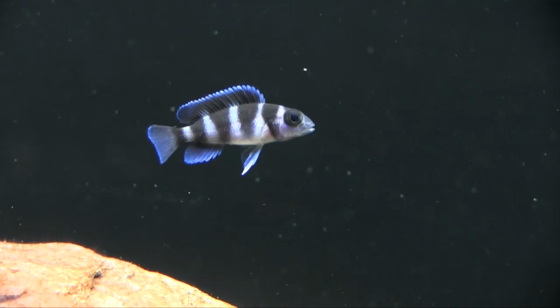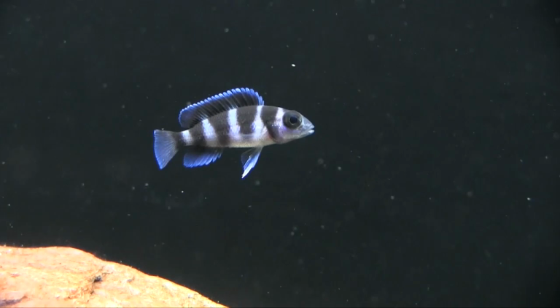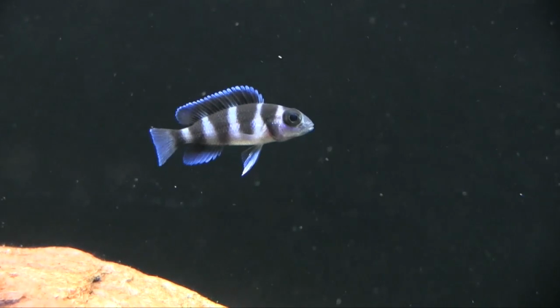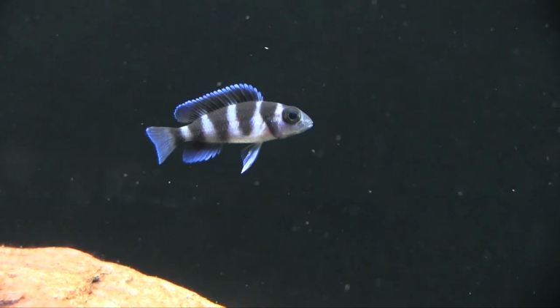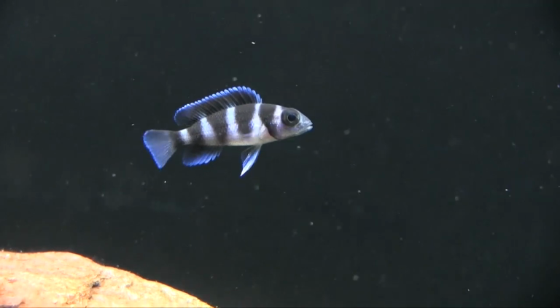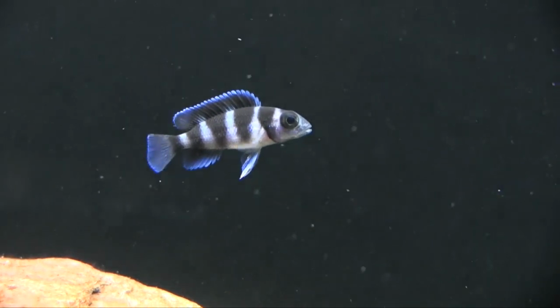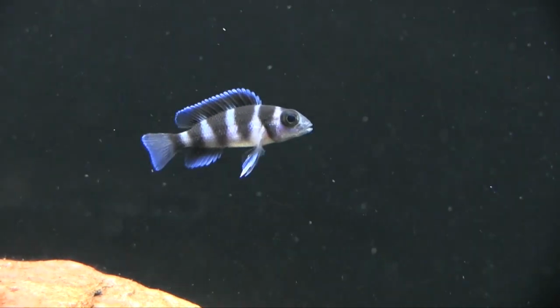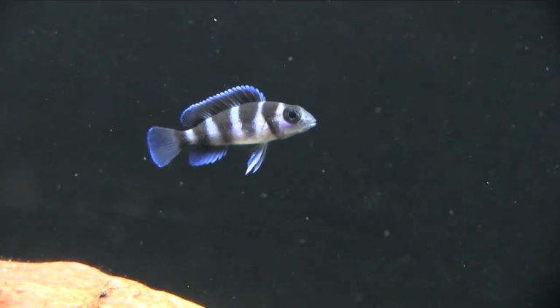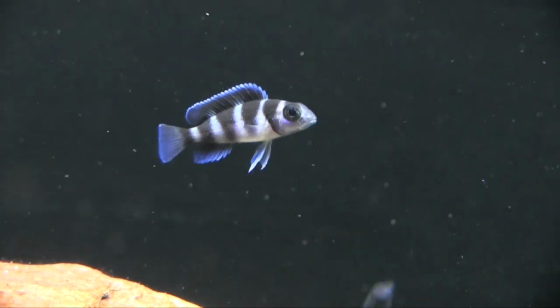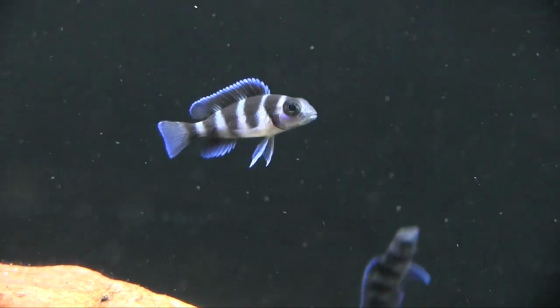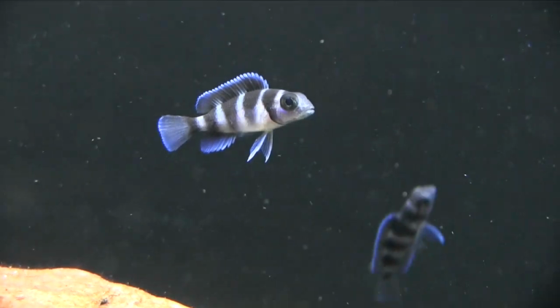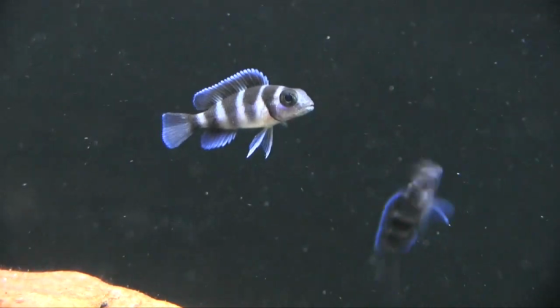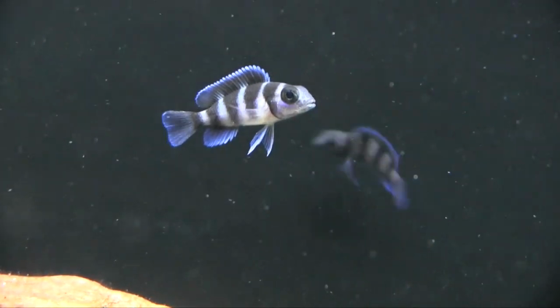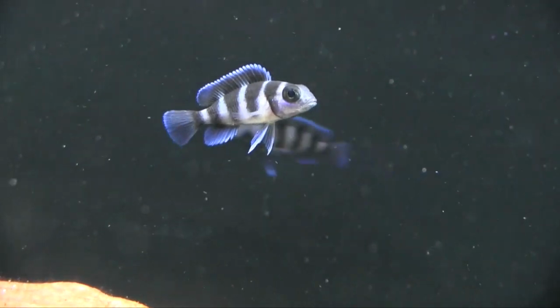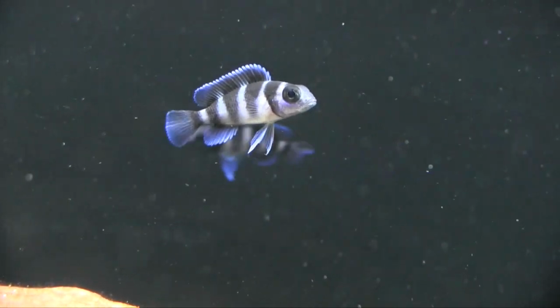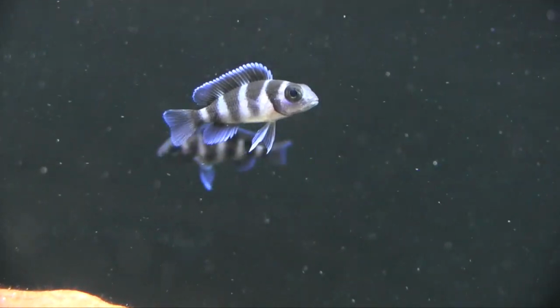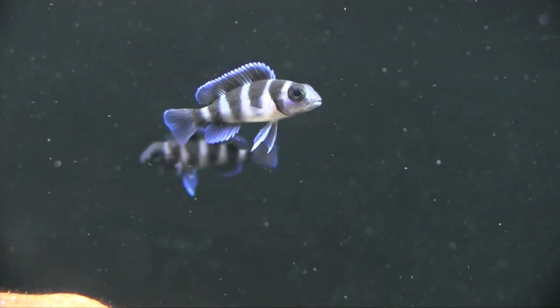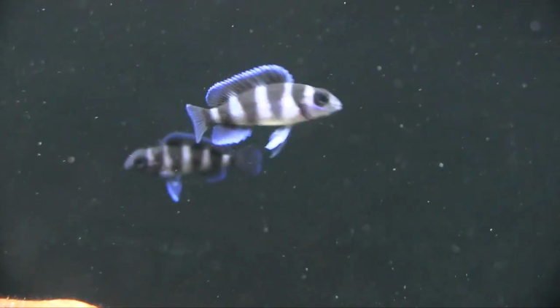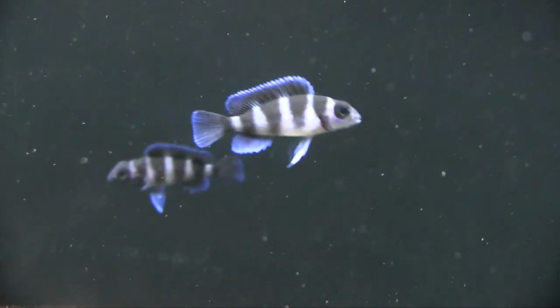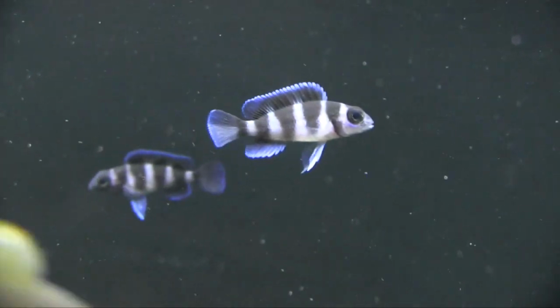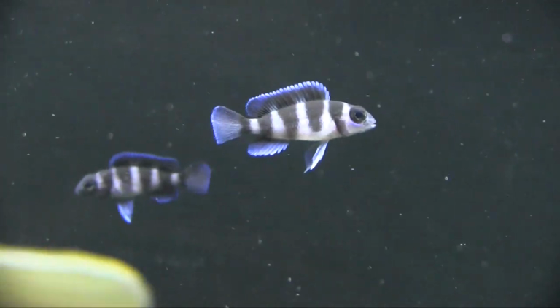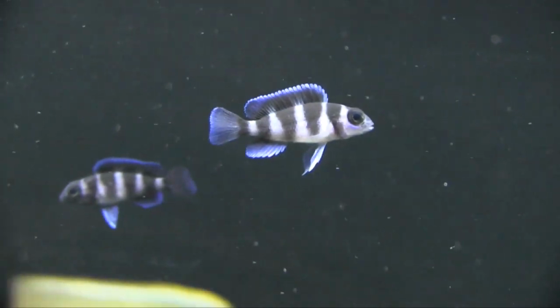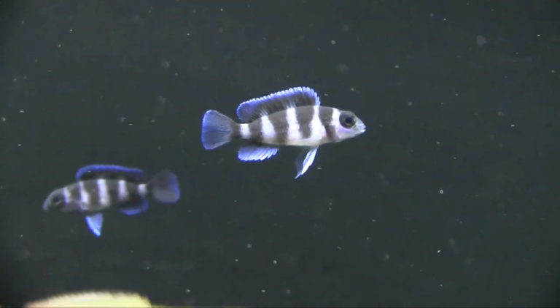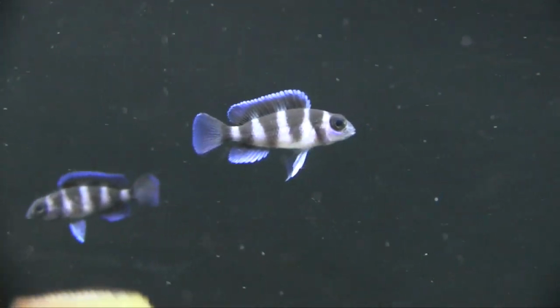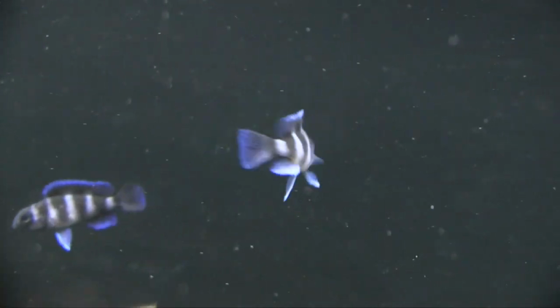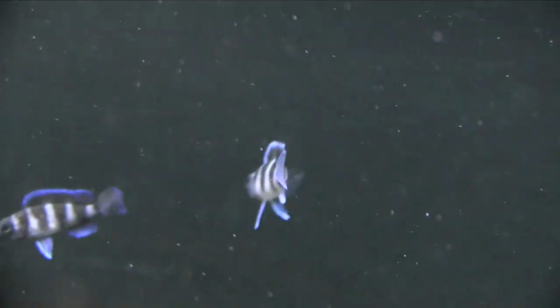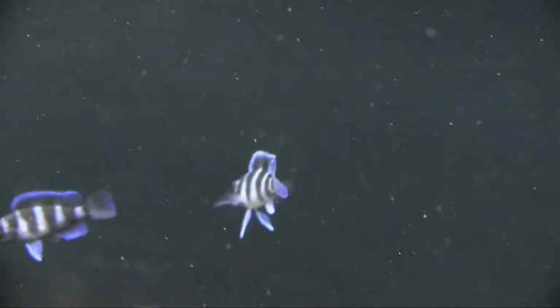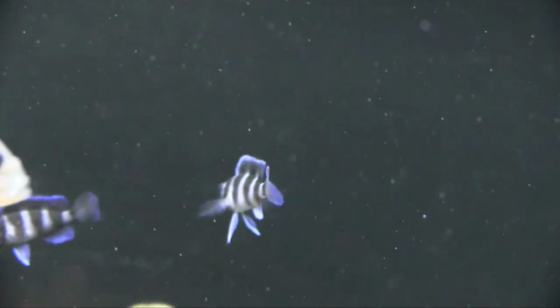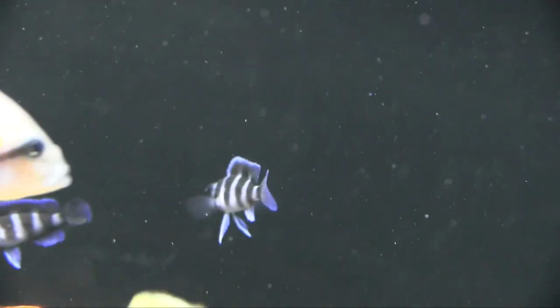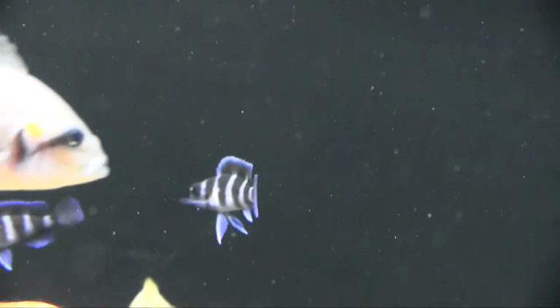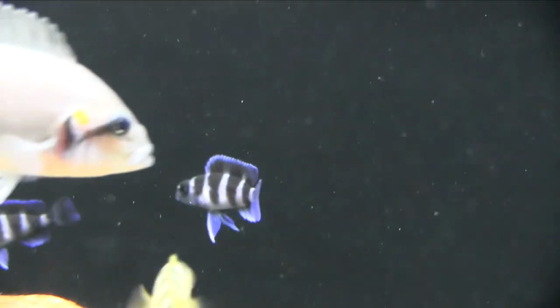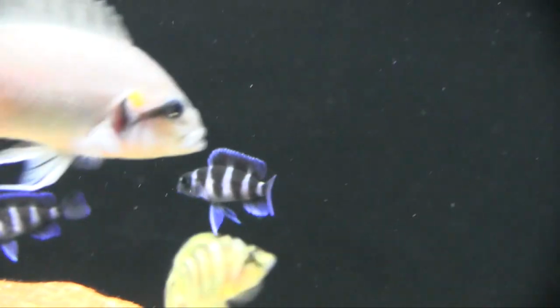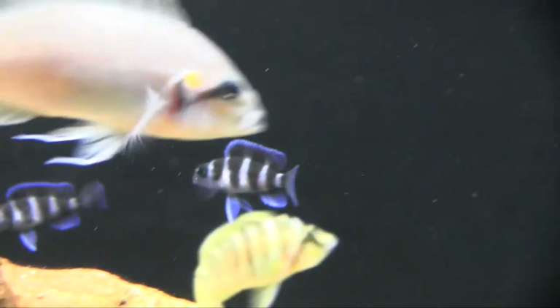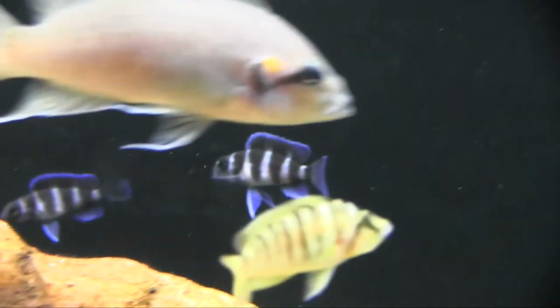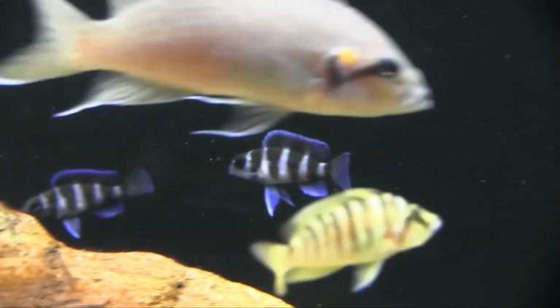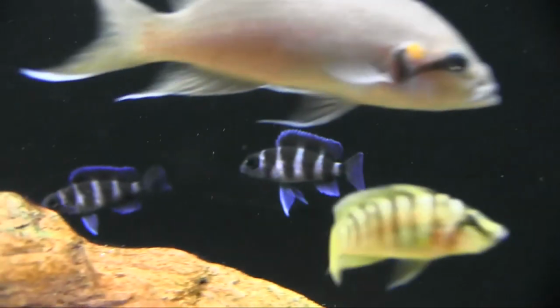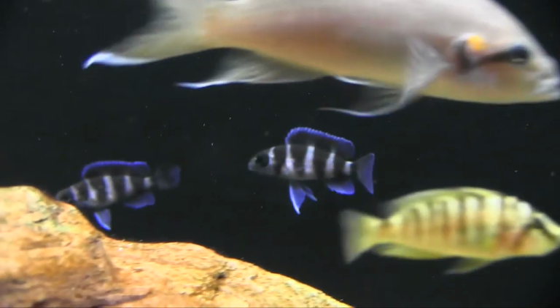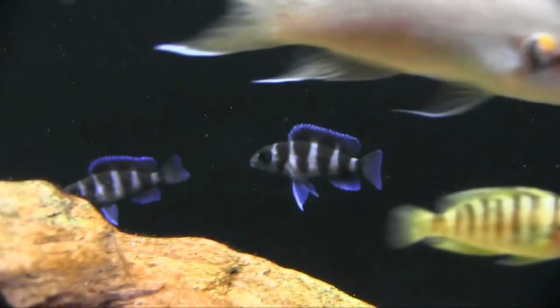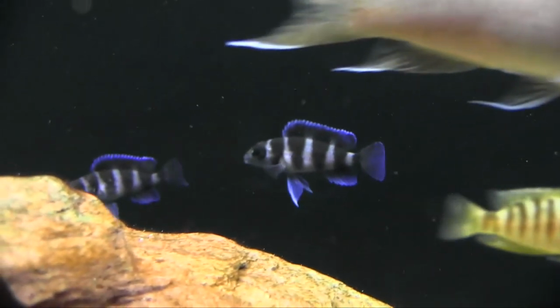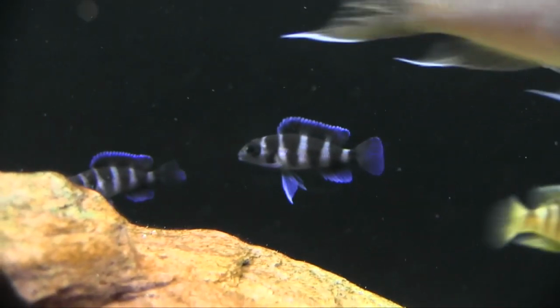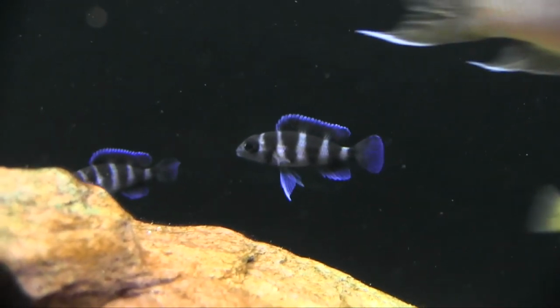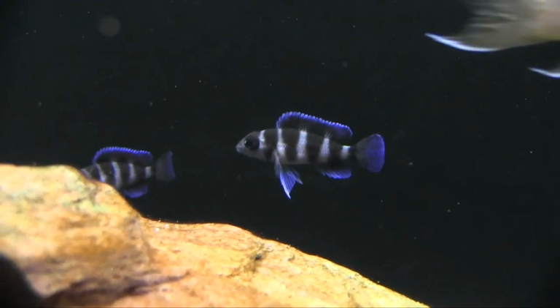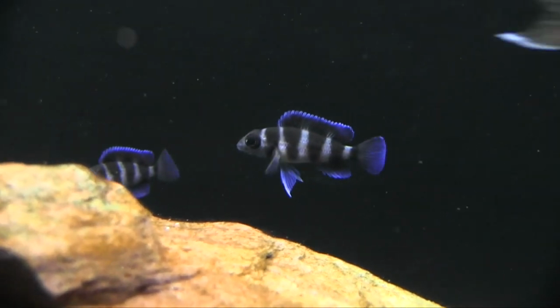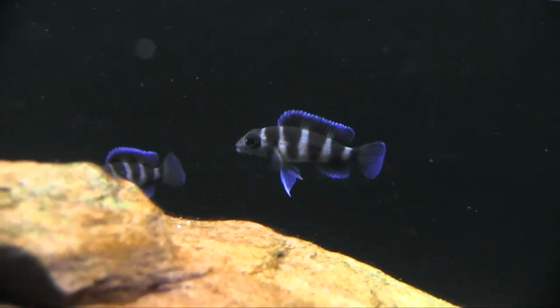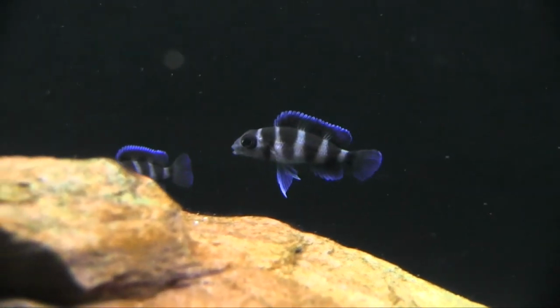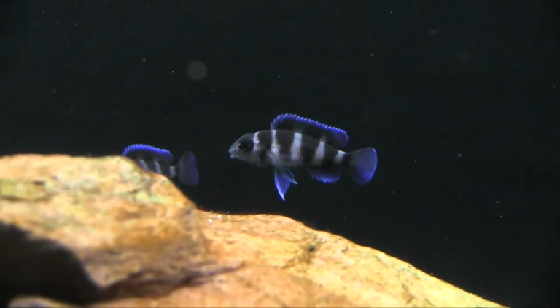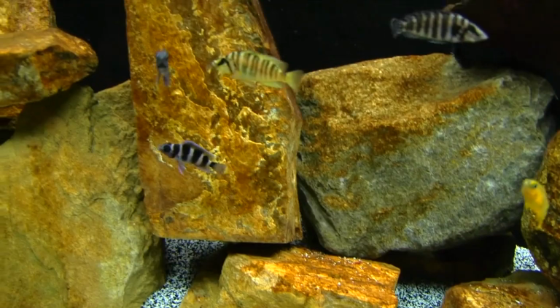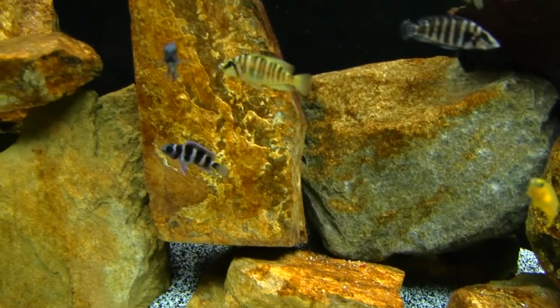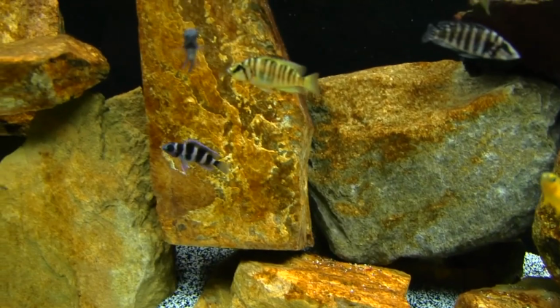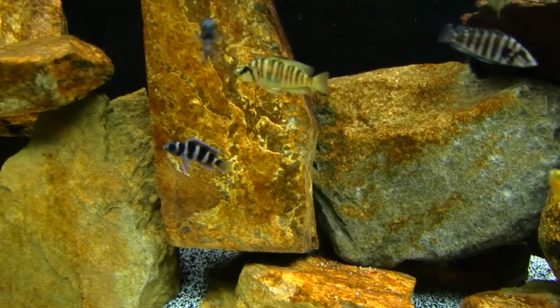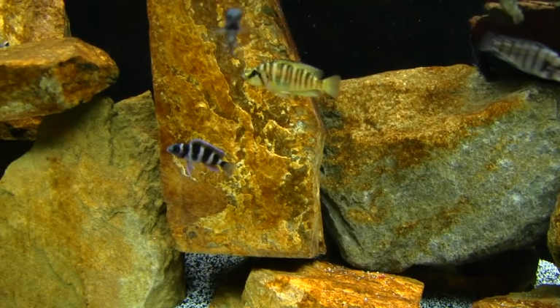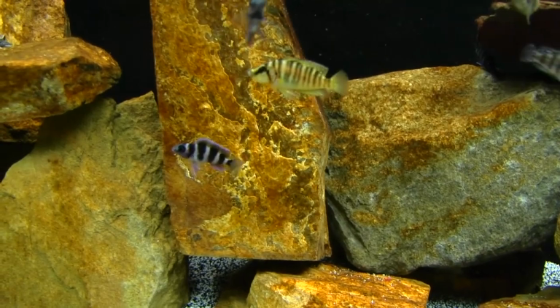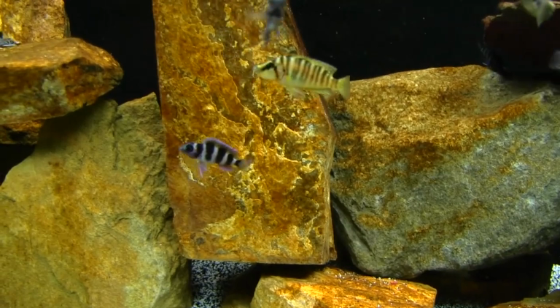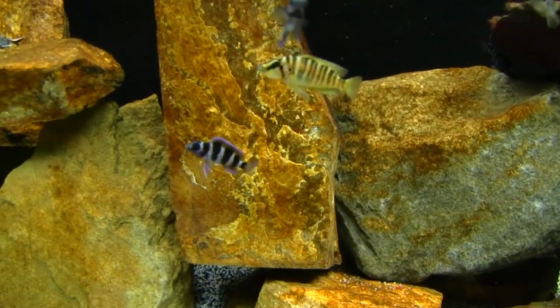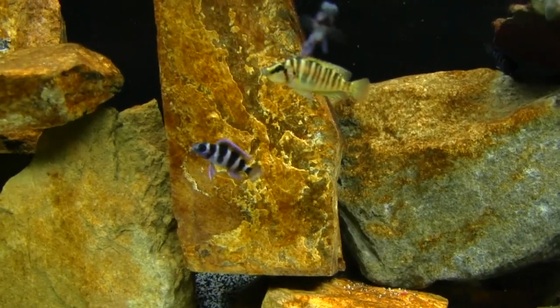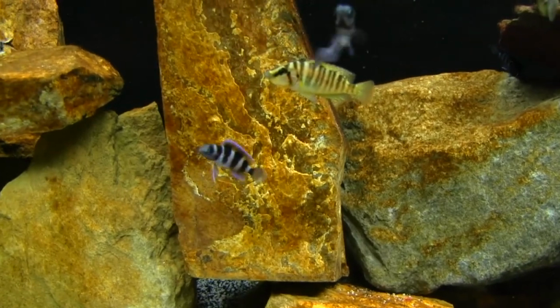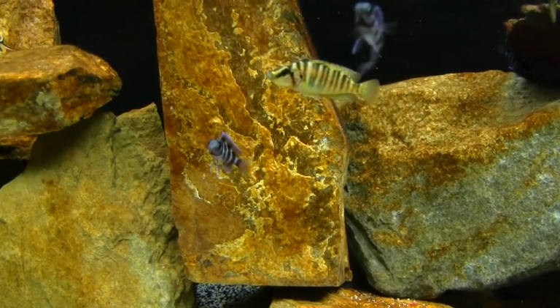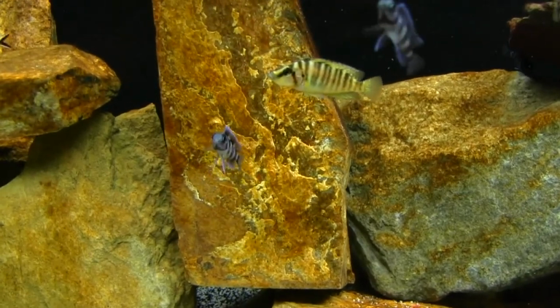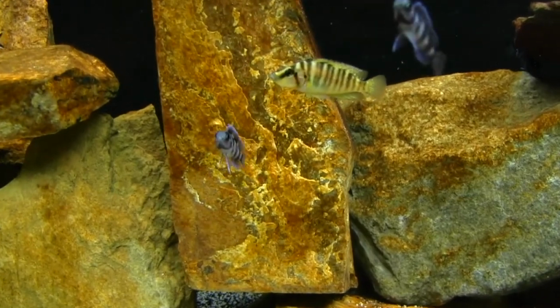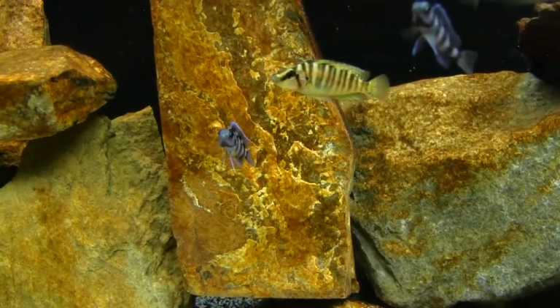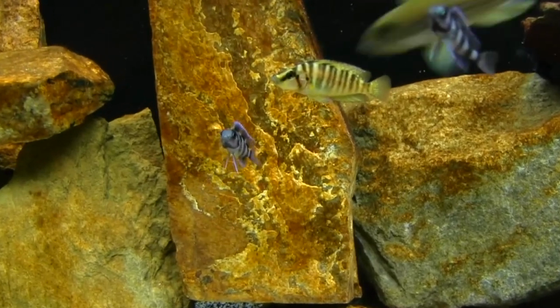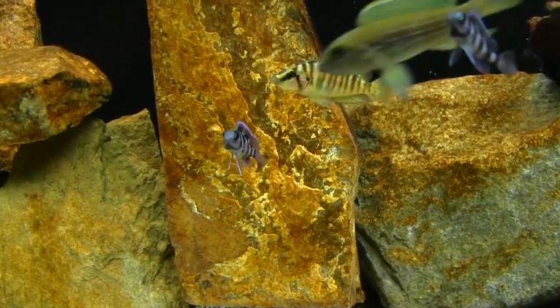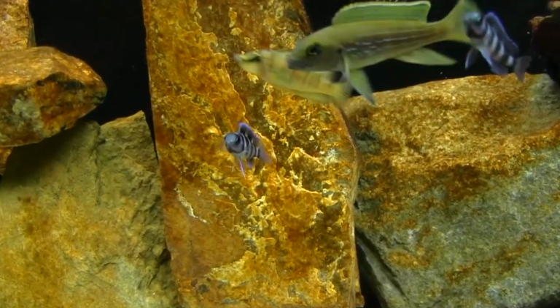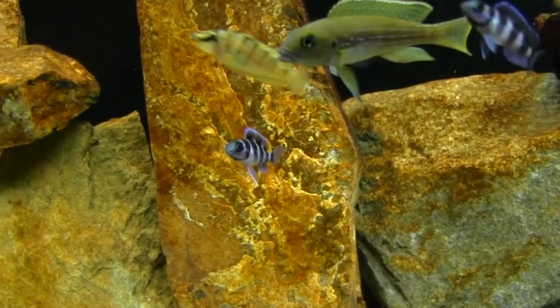Some people call the Tretacephalus the poor man's frontosa, but it sure is pretty.